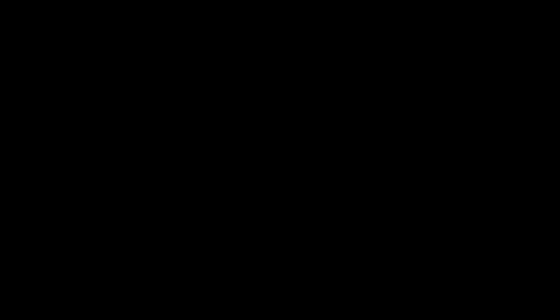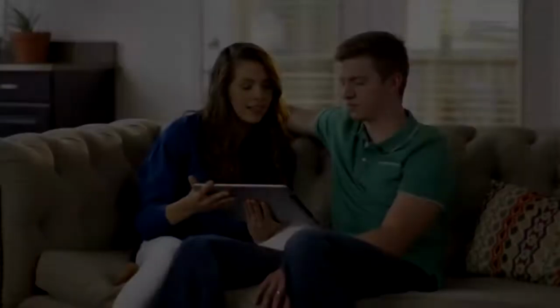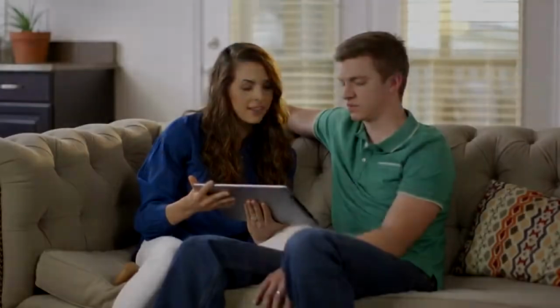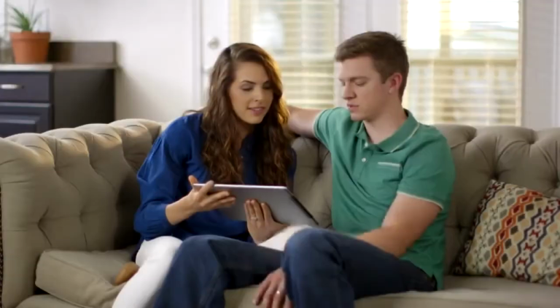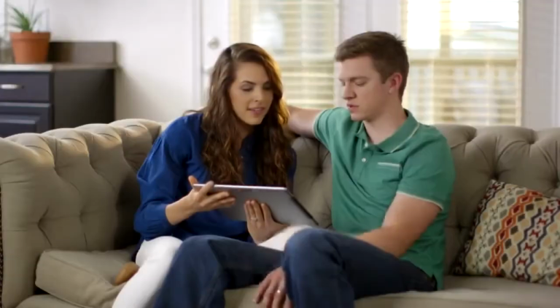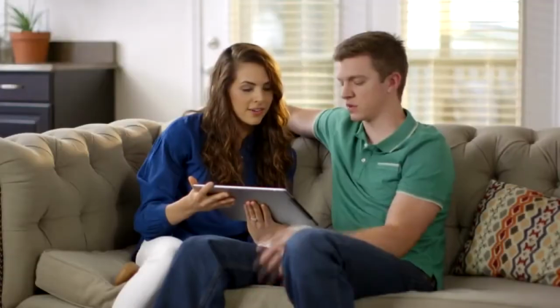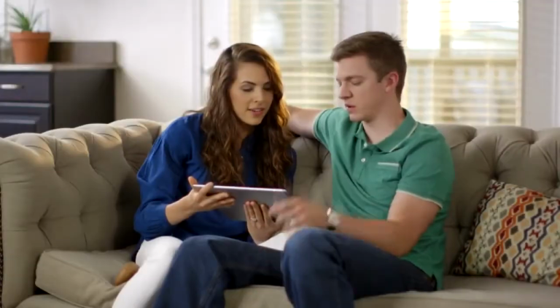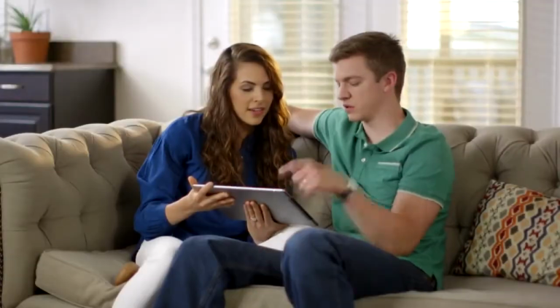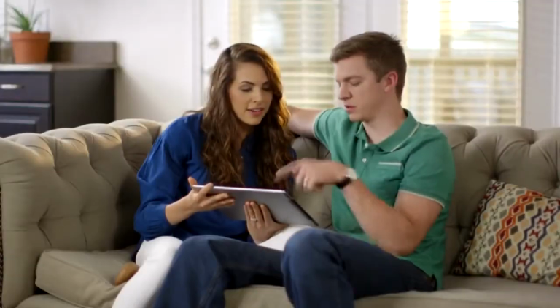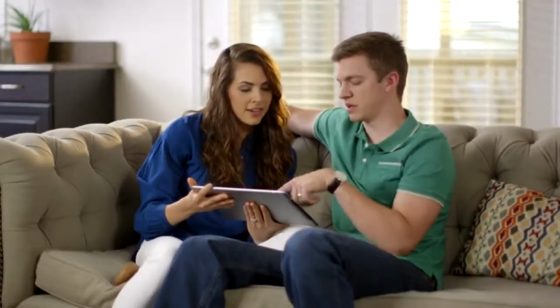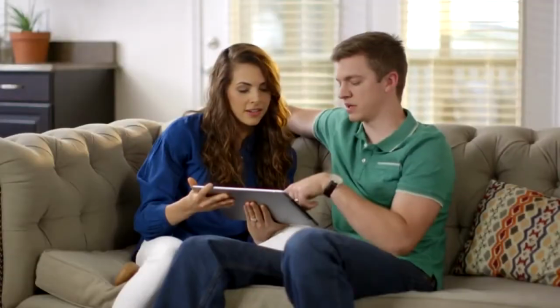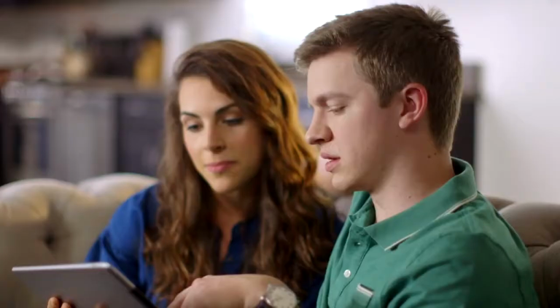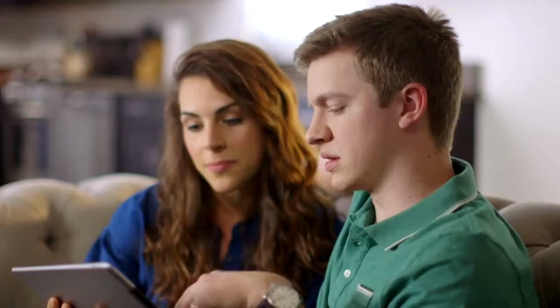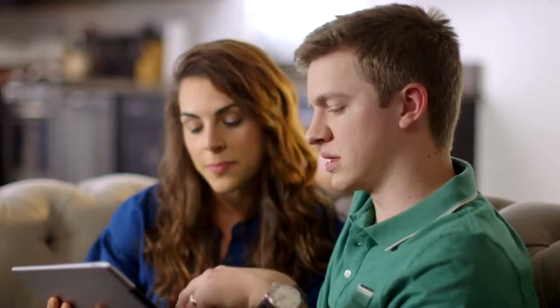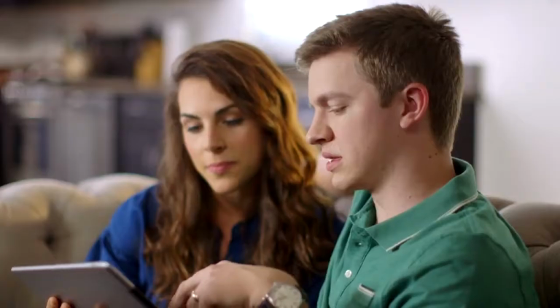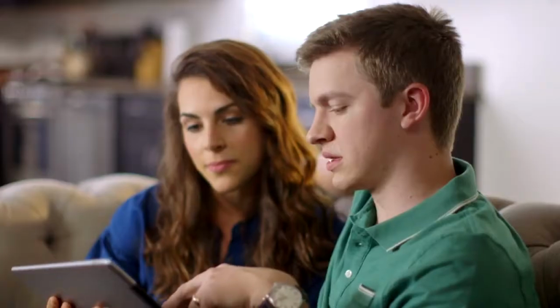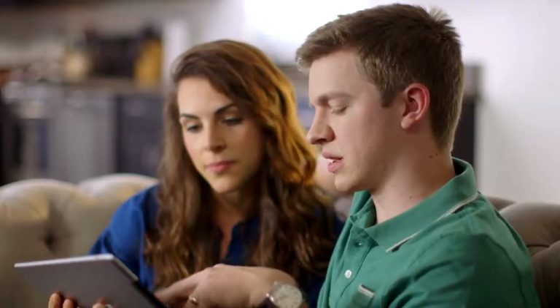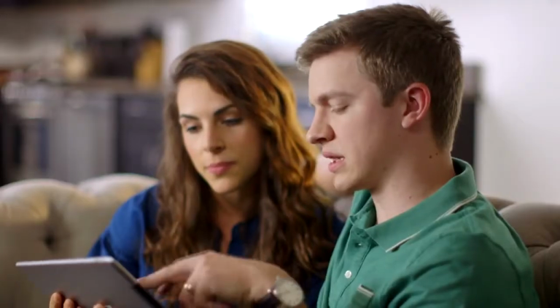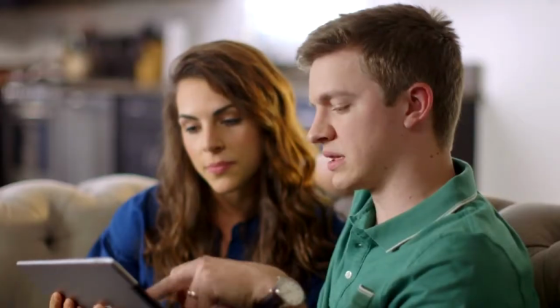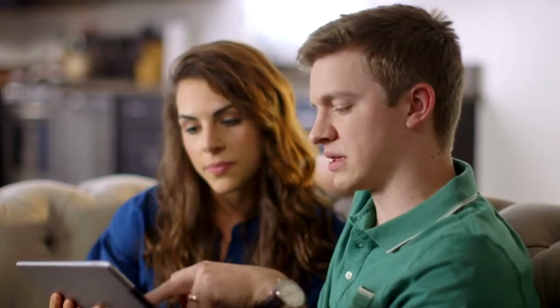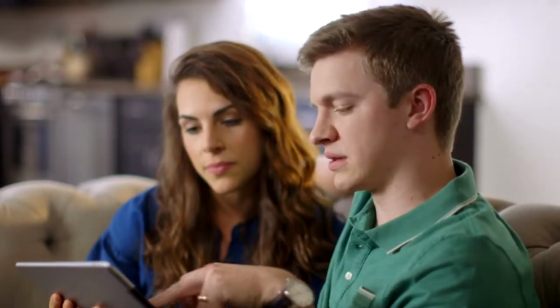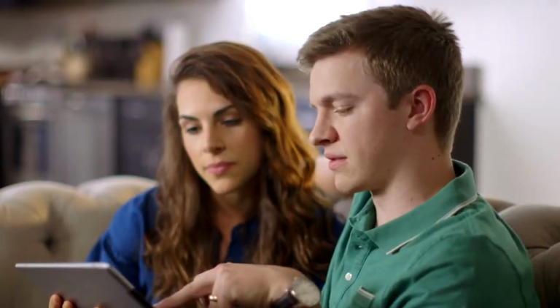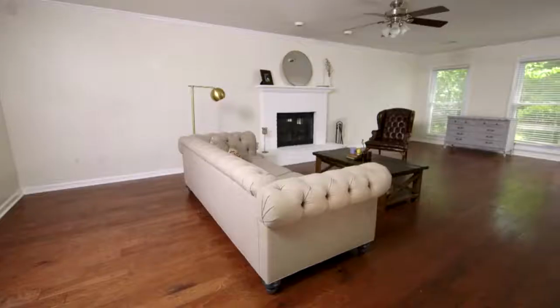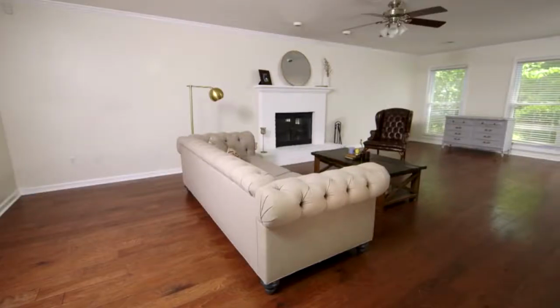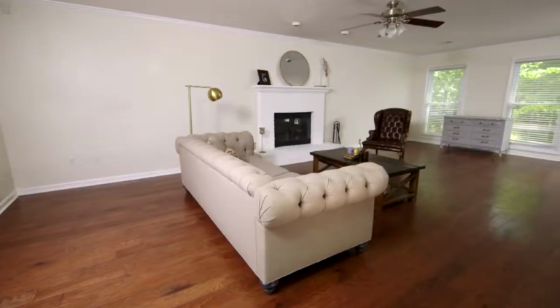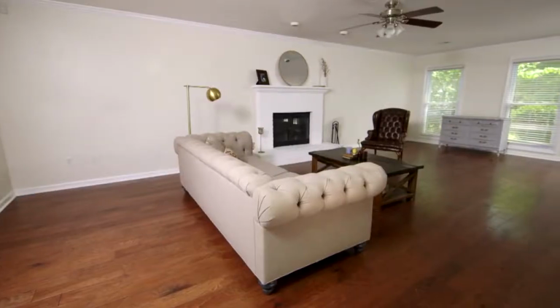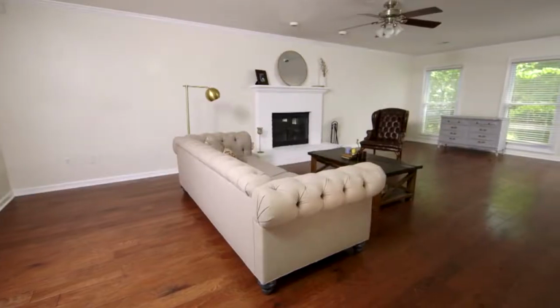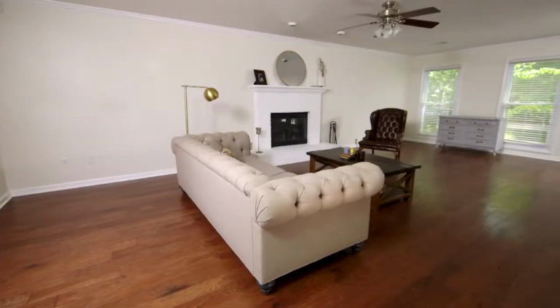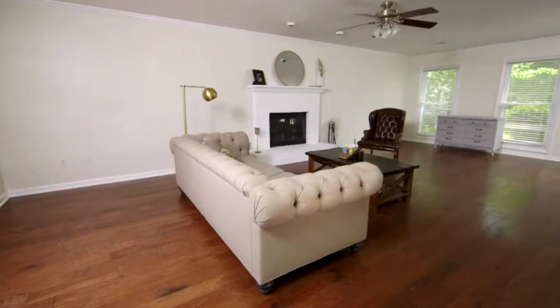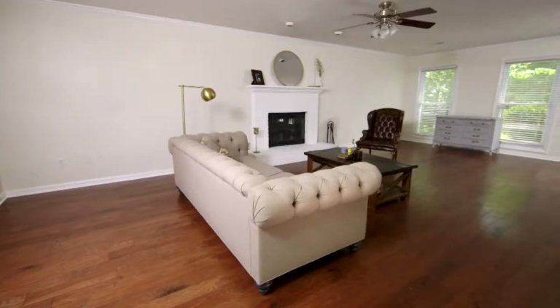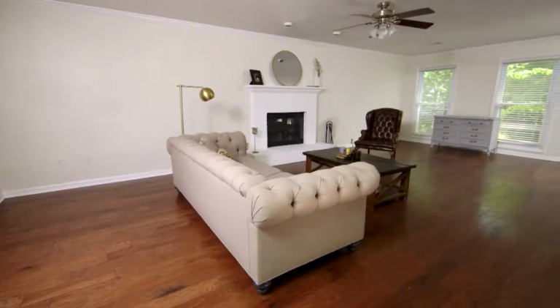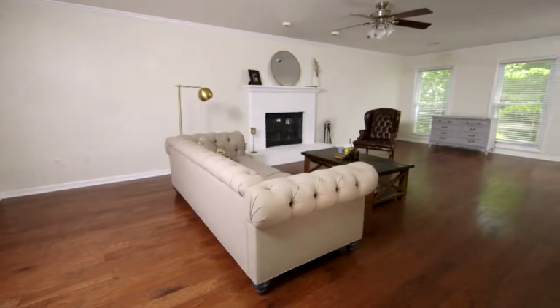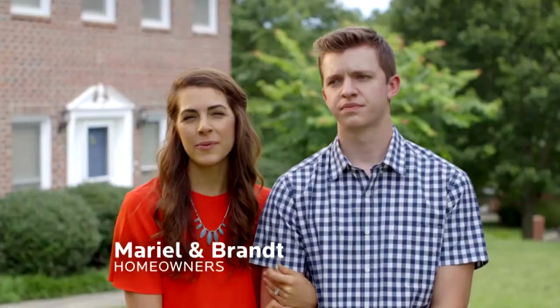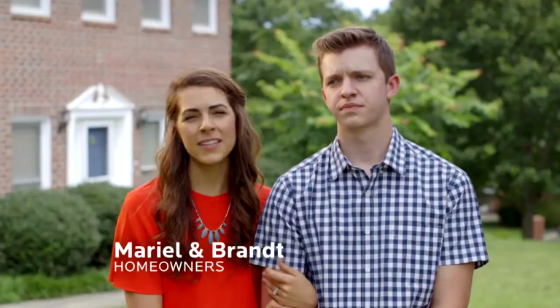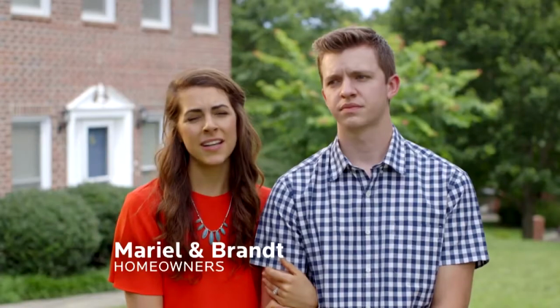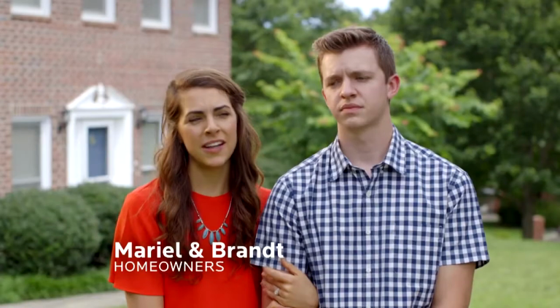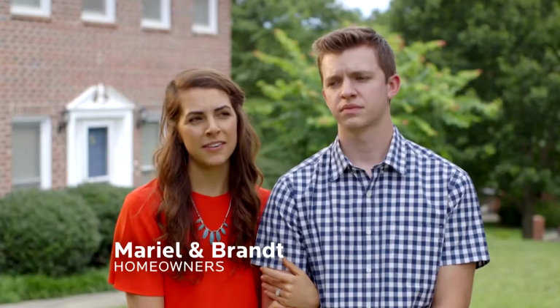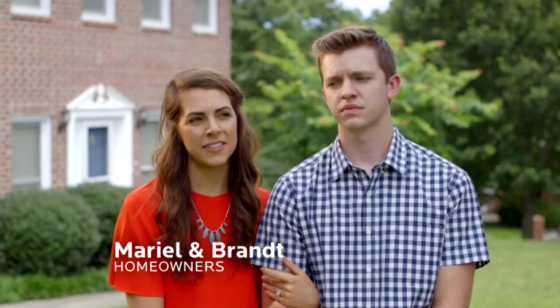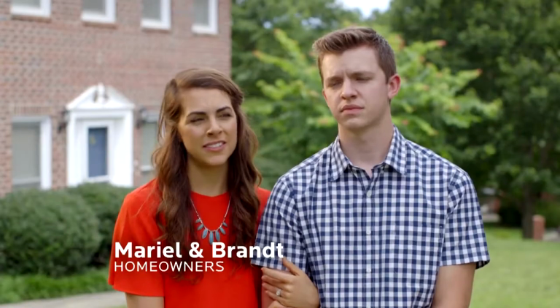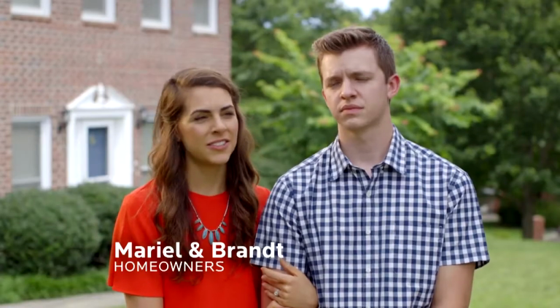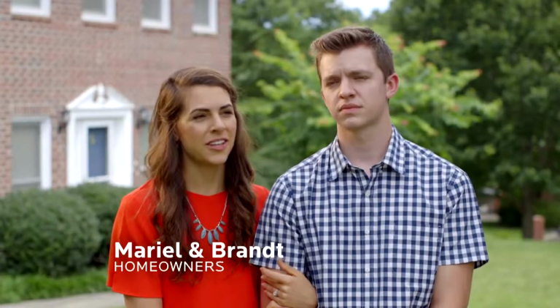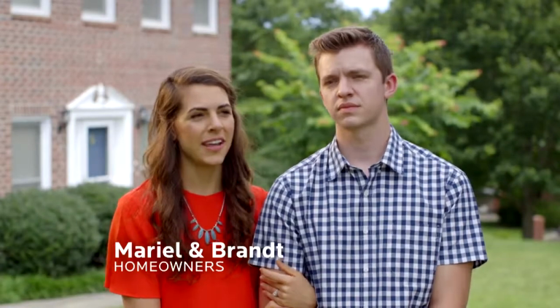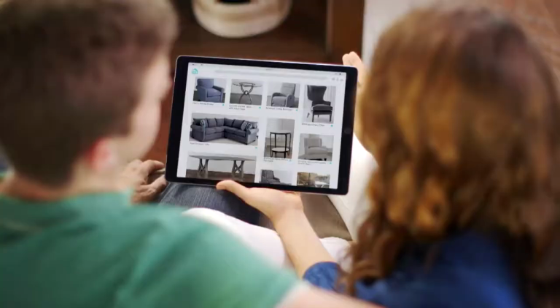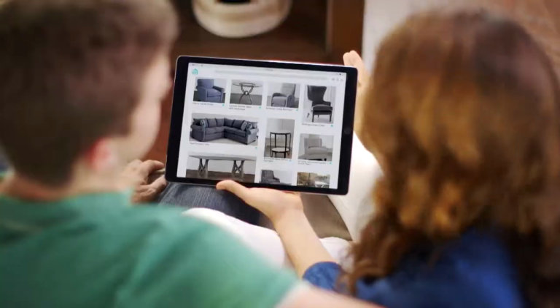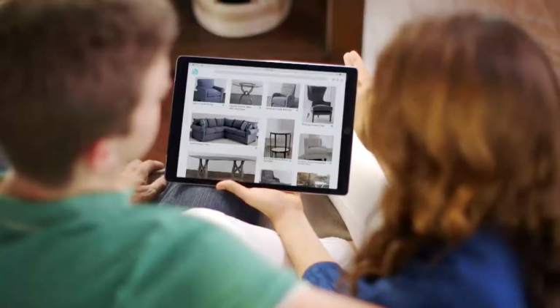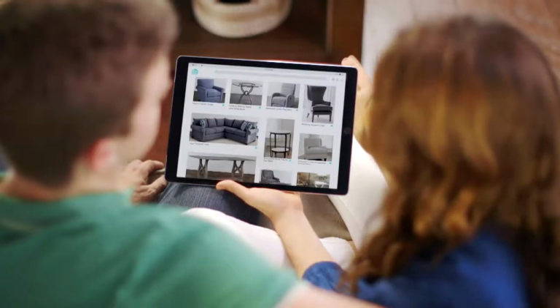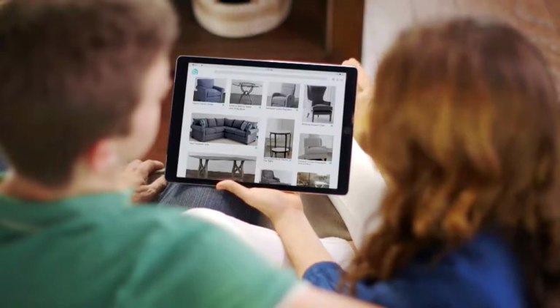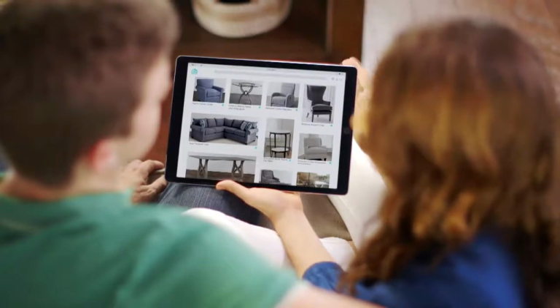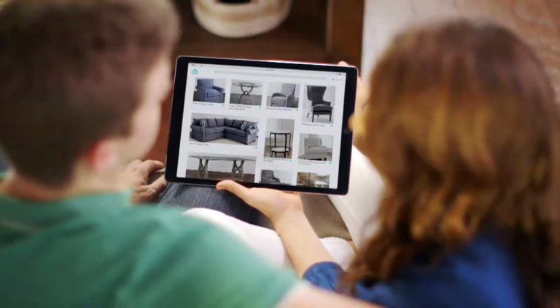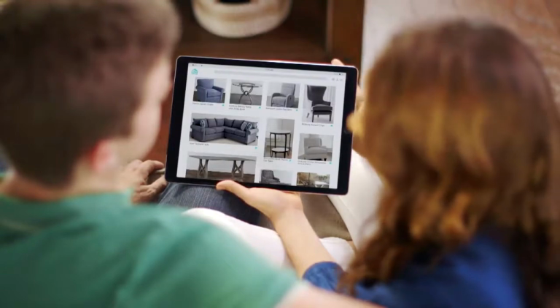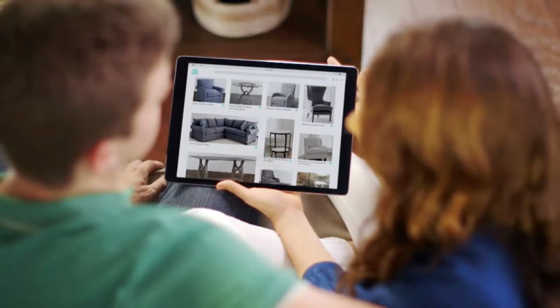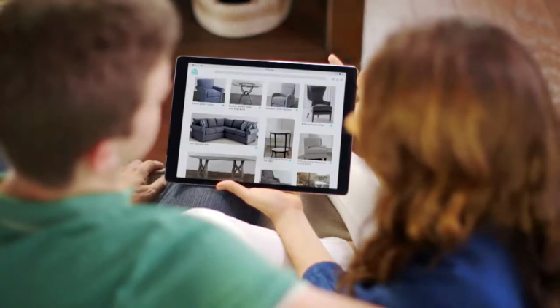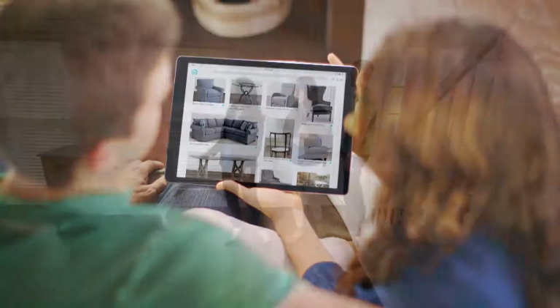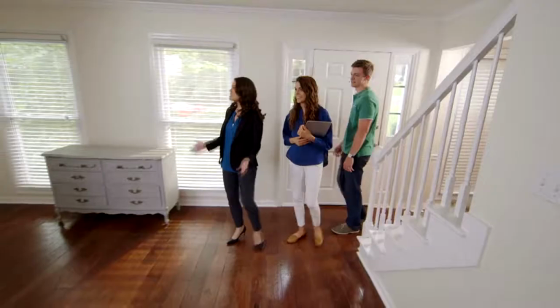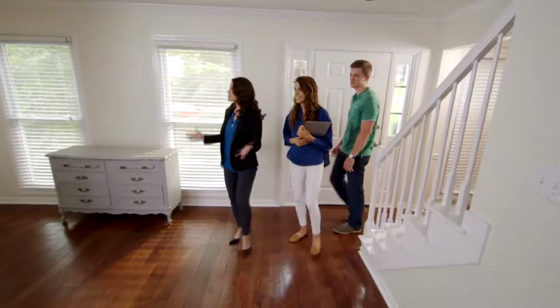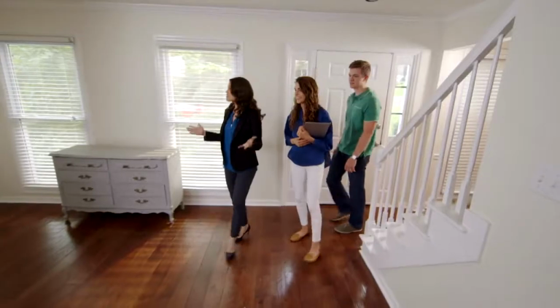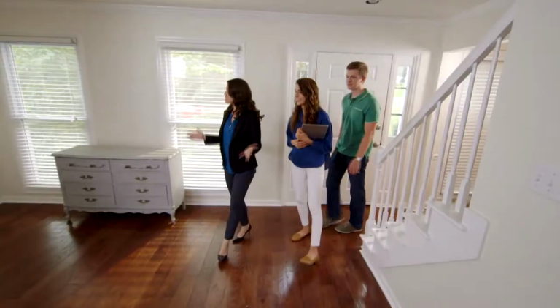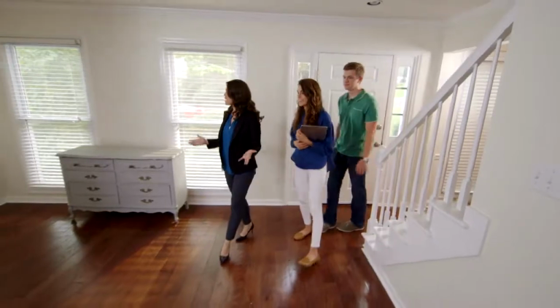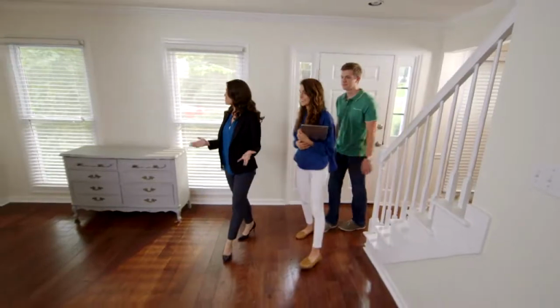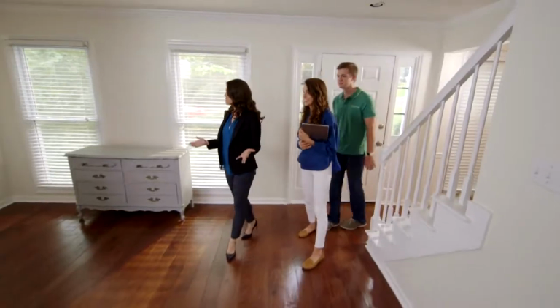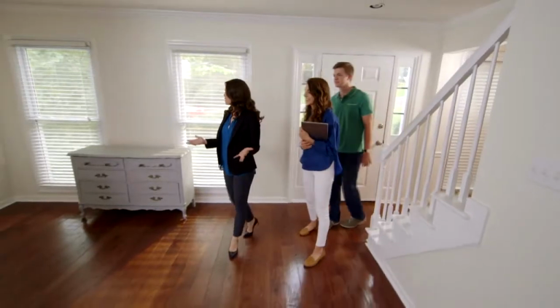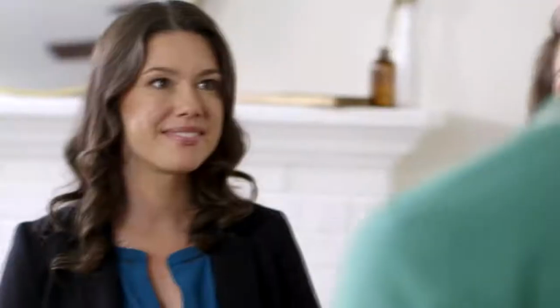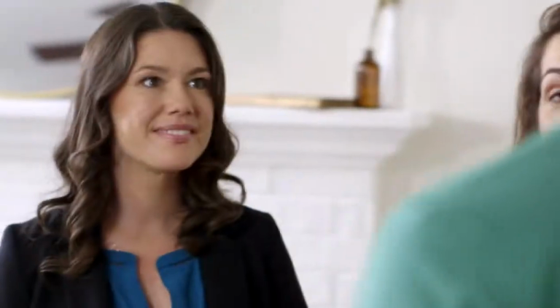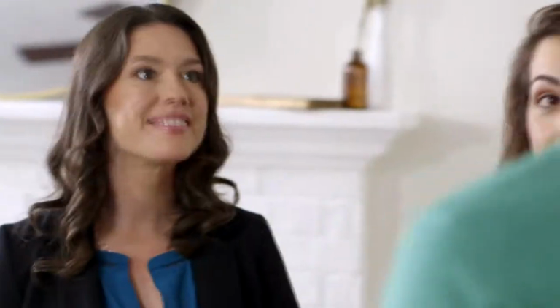We just moved in about four months ago, but the living room is pretty blank. We did a lot of research online. We just need to have a designer put it all together.